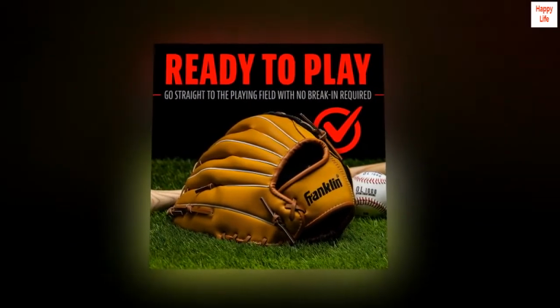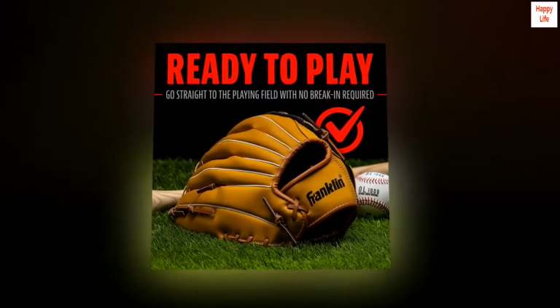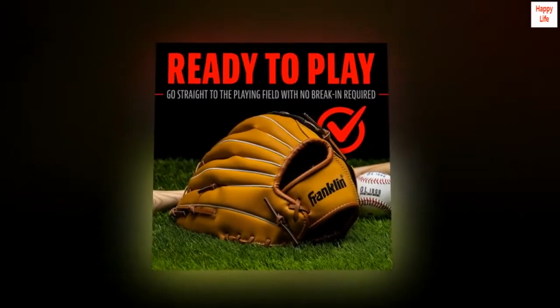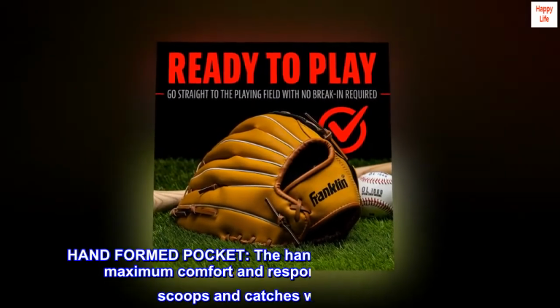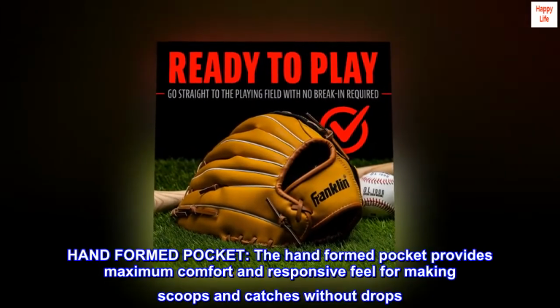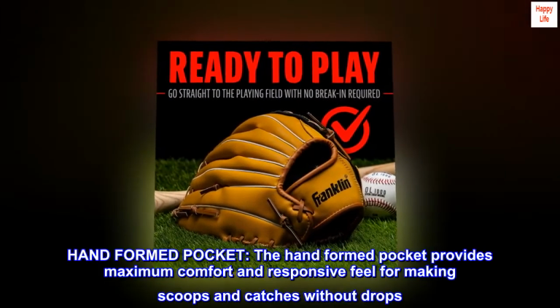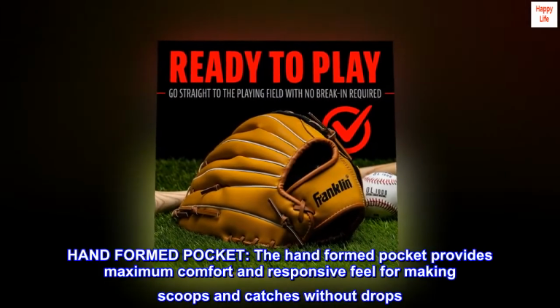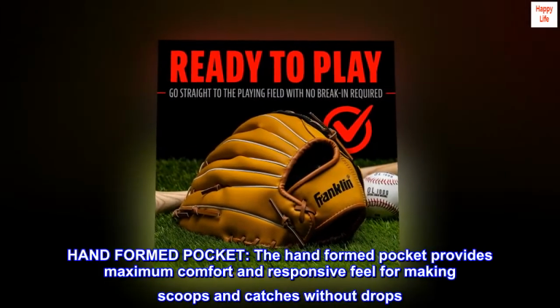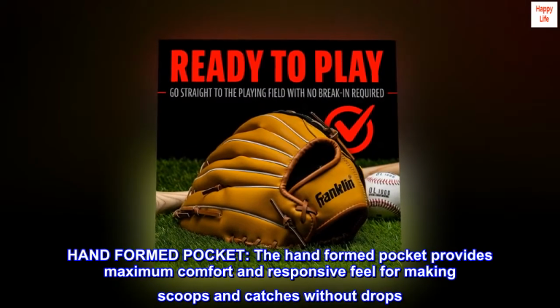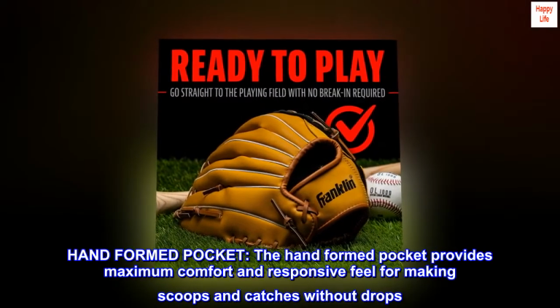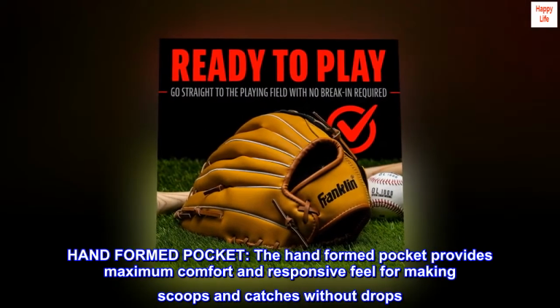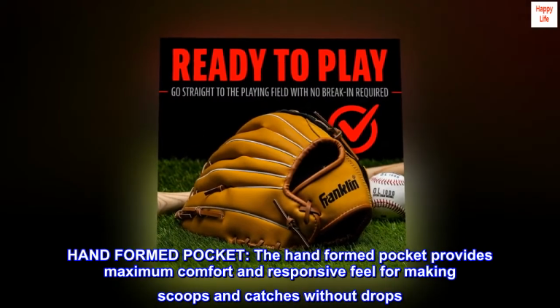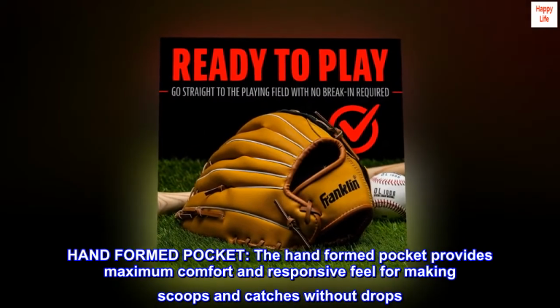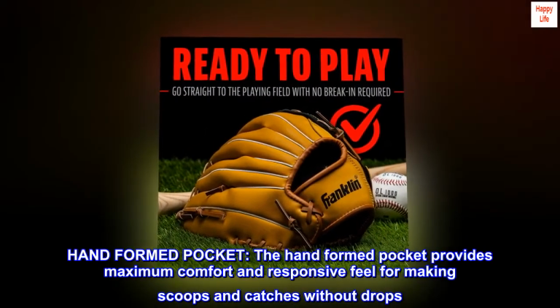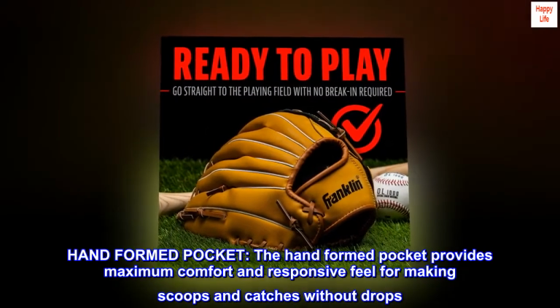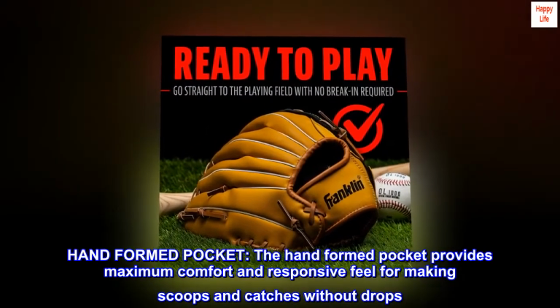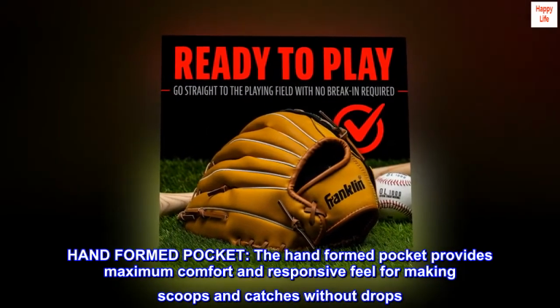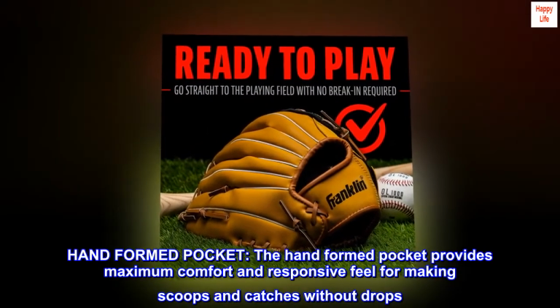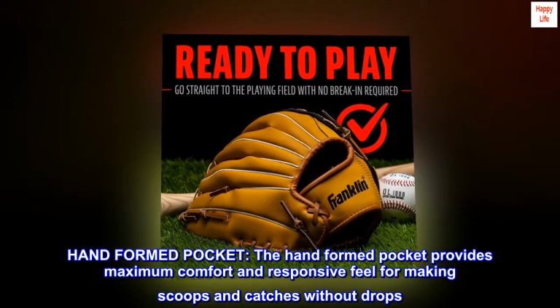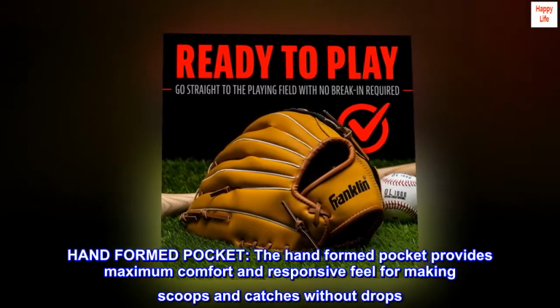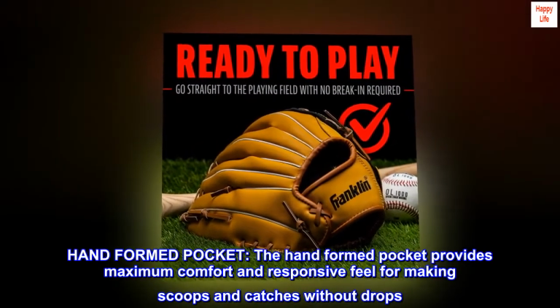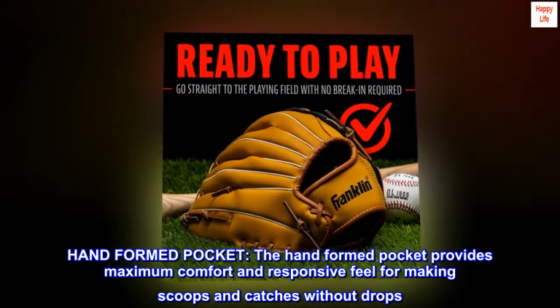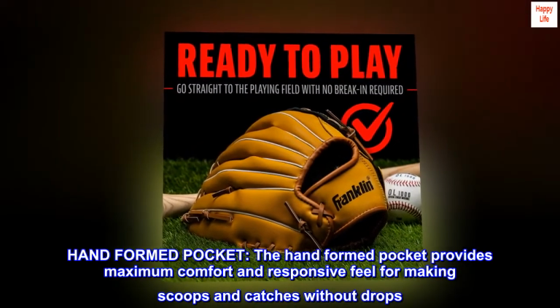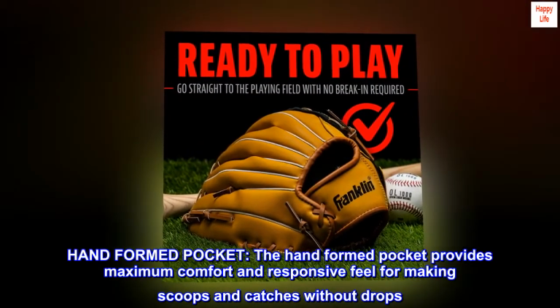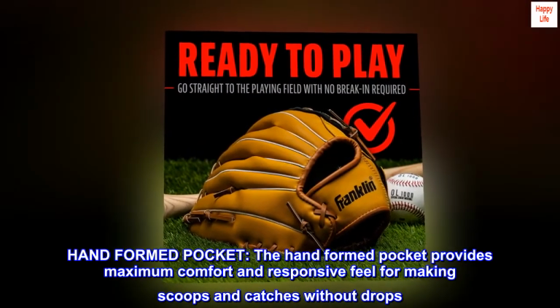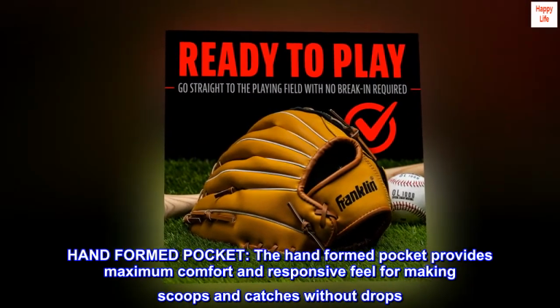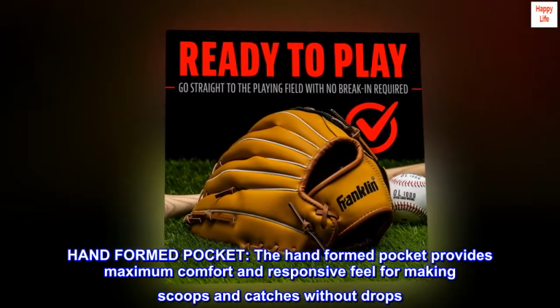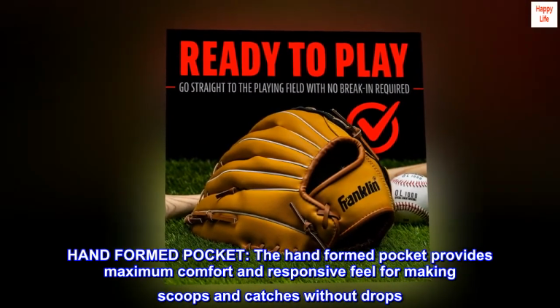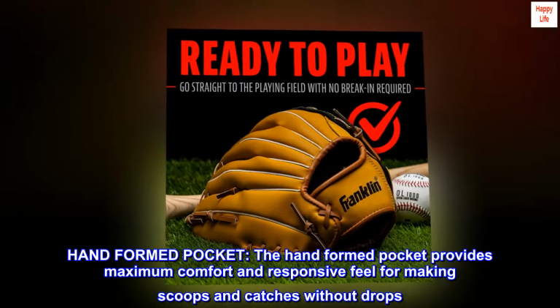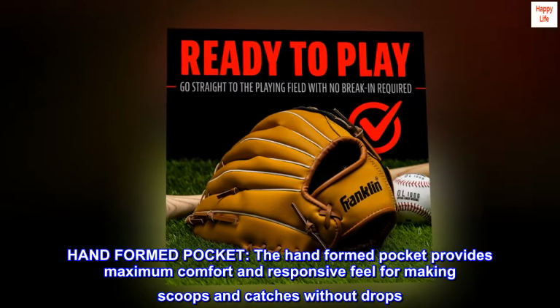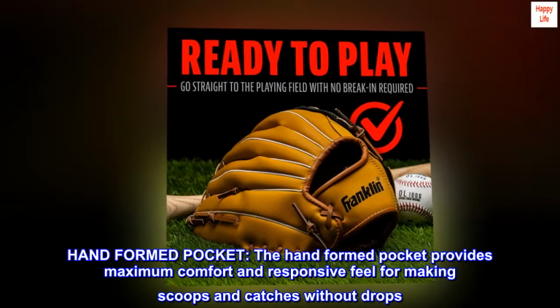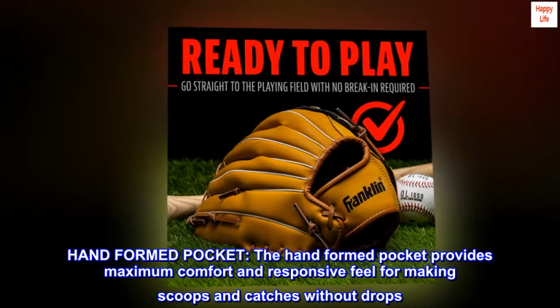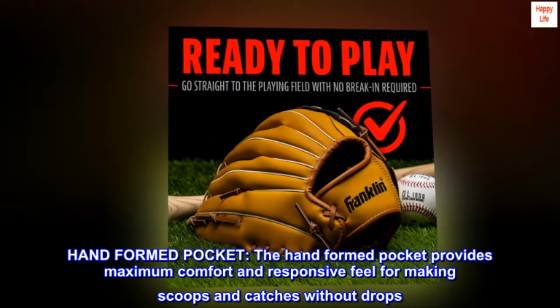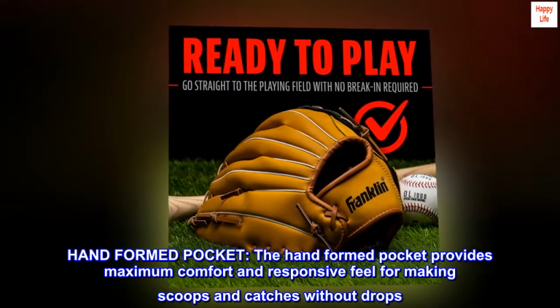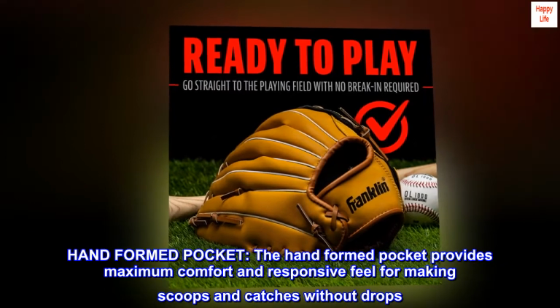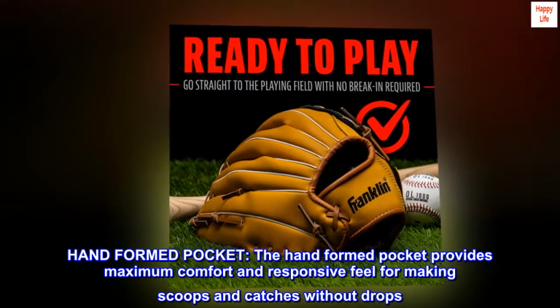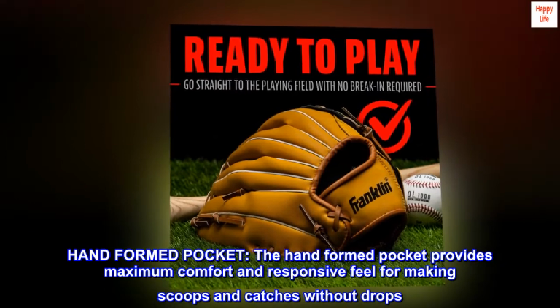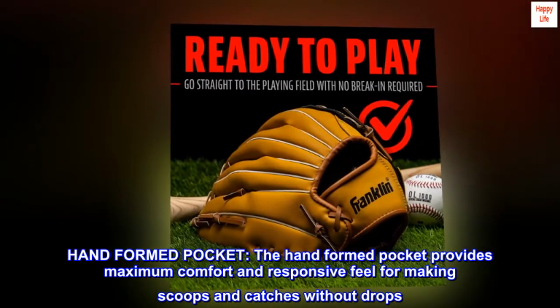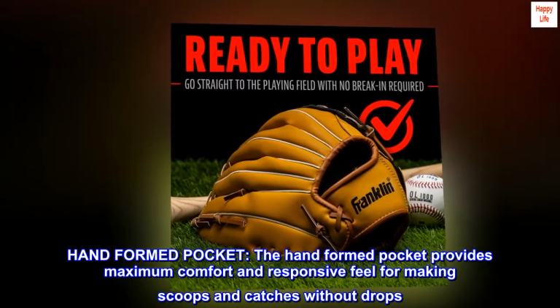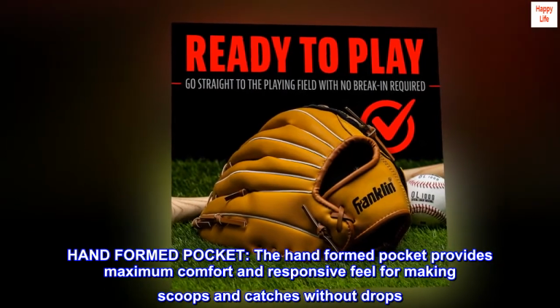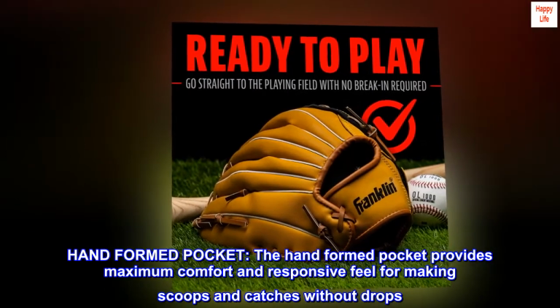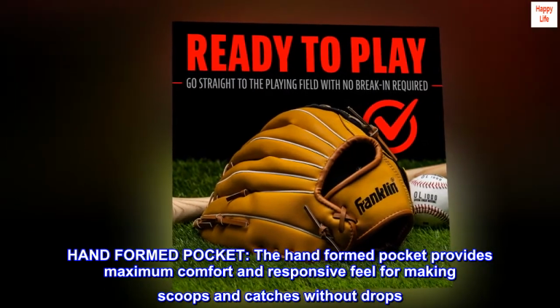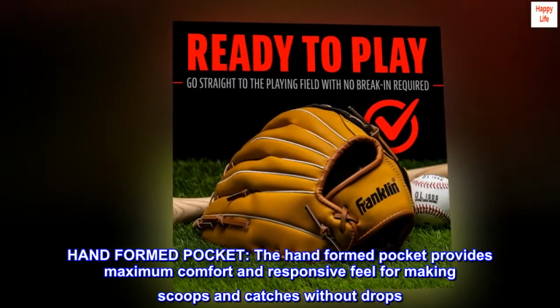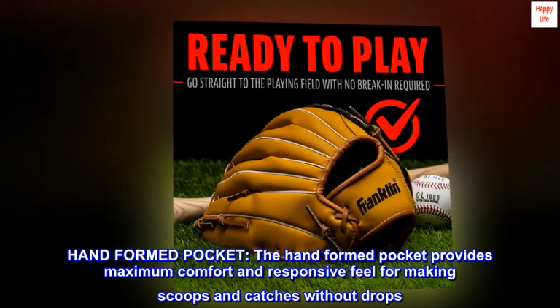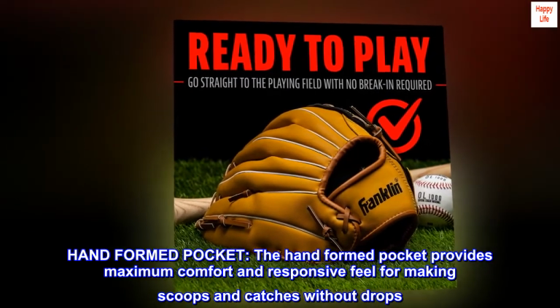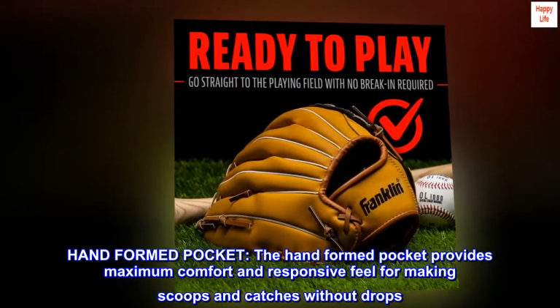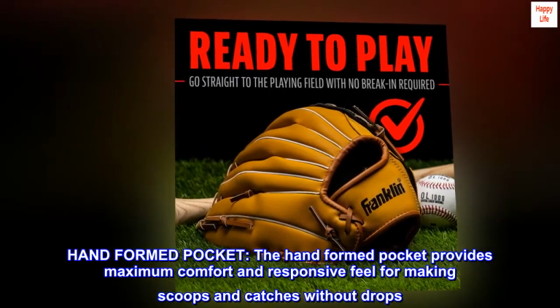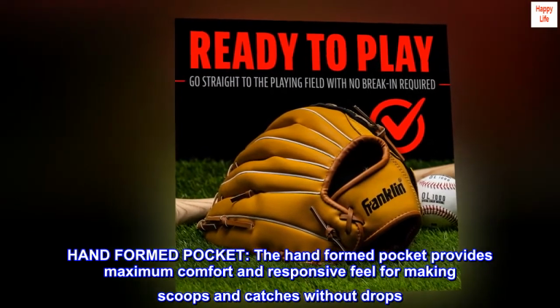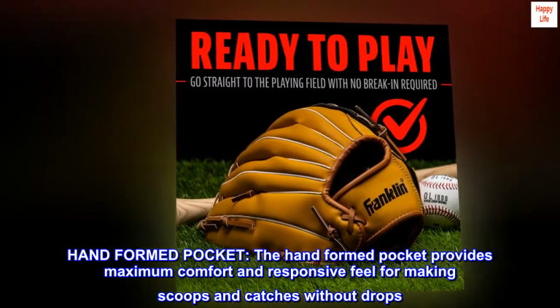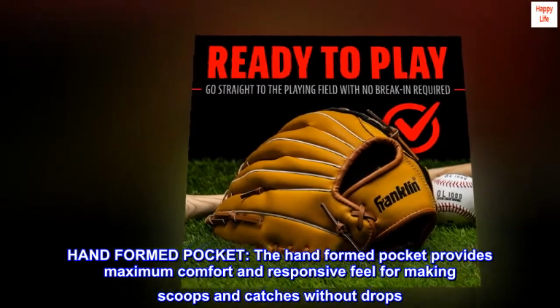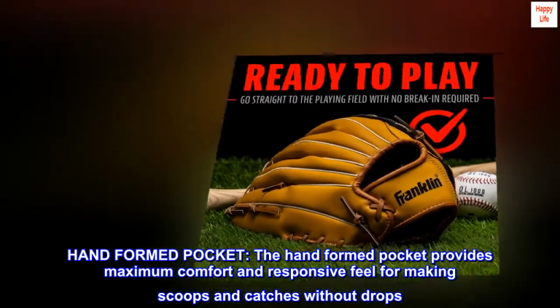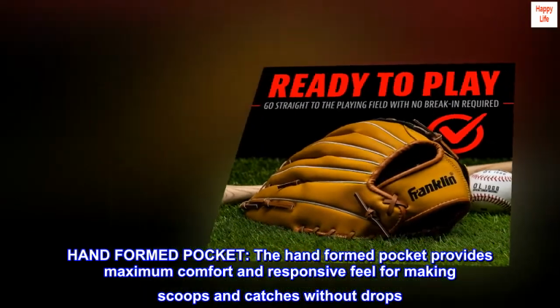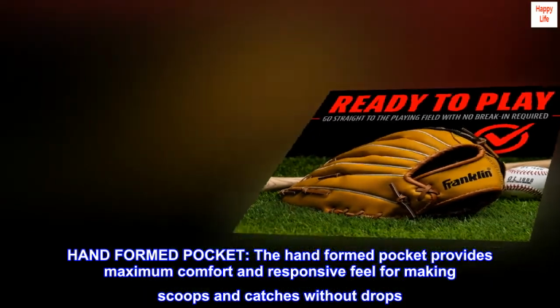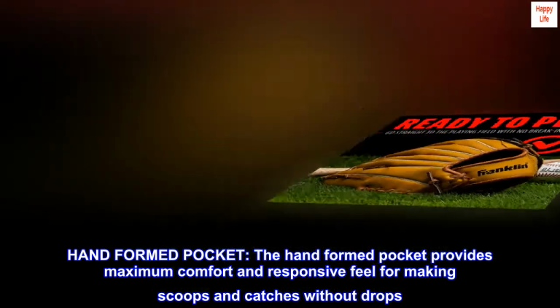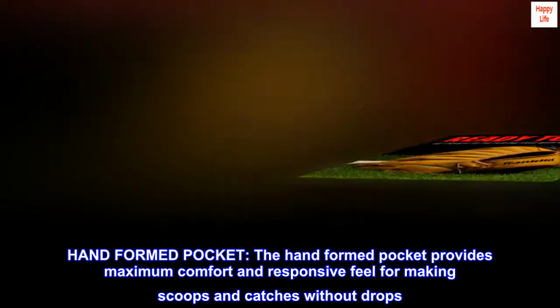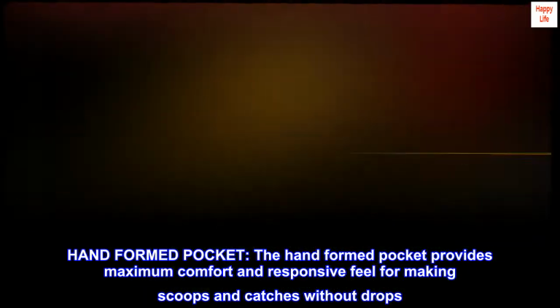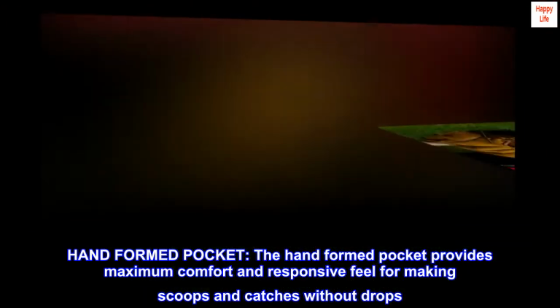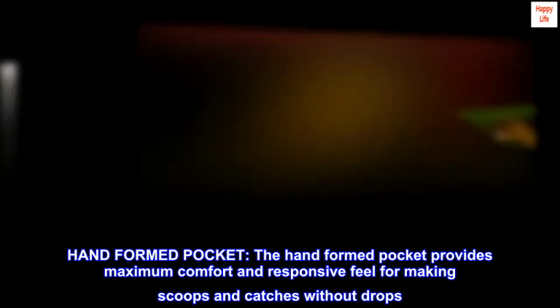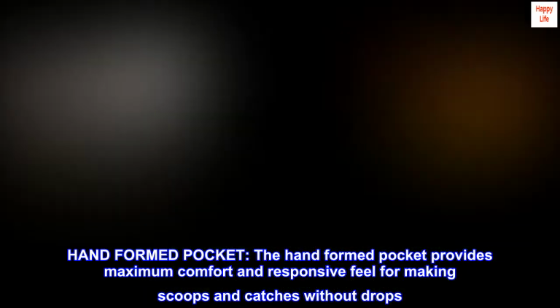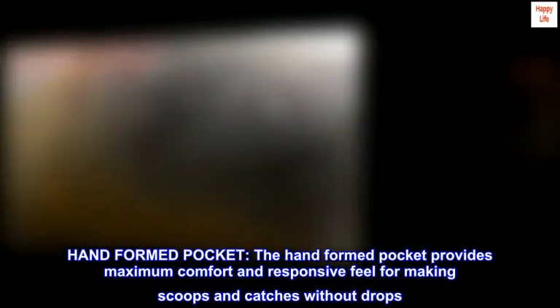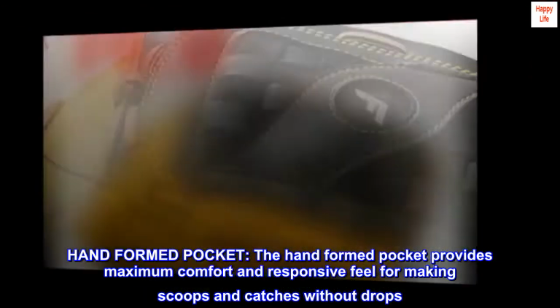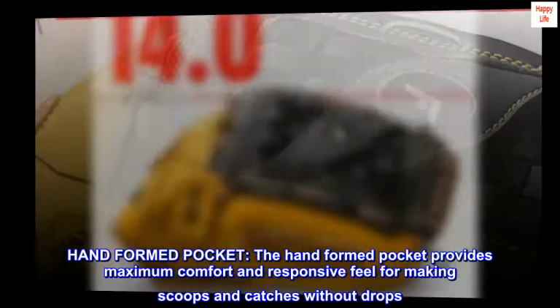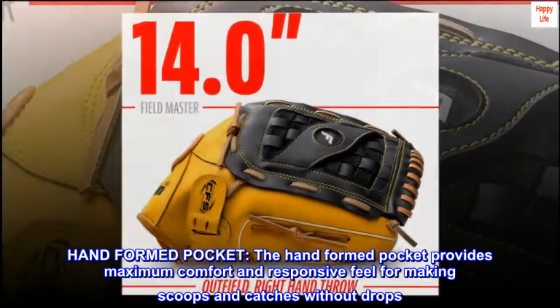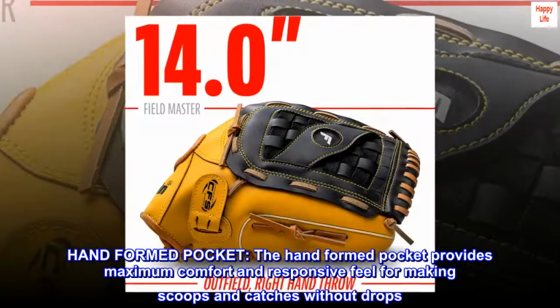Hand-formed pocket. The hand-formed pocket provides maximum comfort and responsive feel for making scoops and catches without drops.